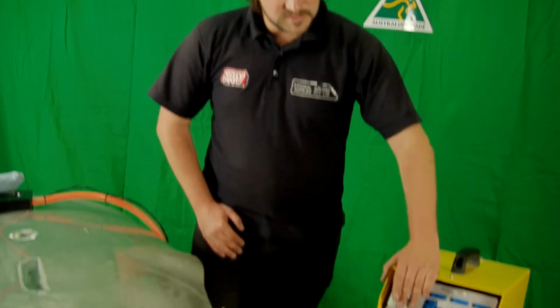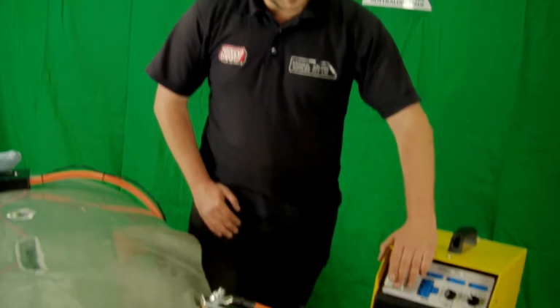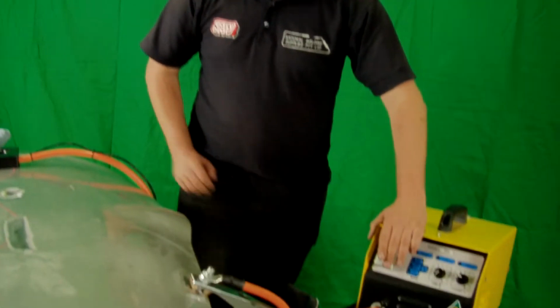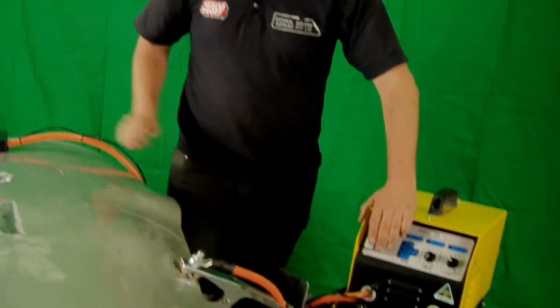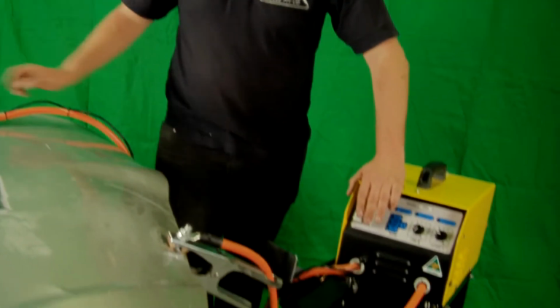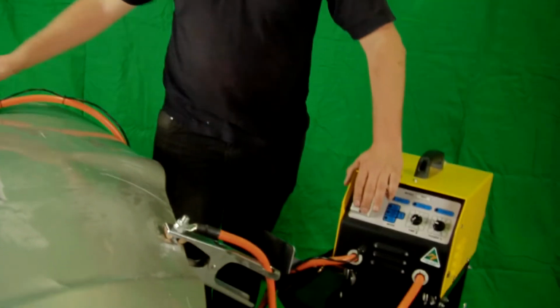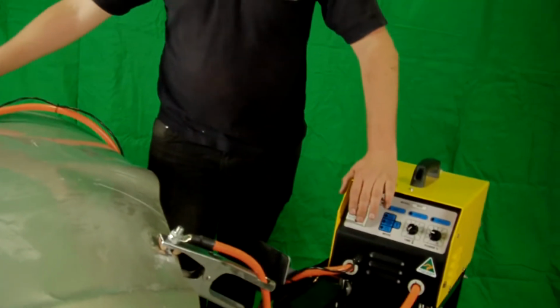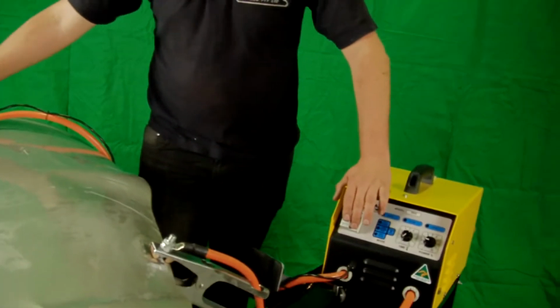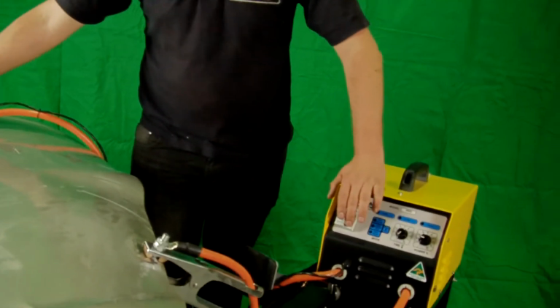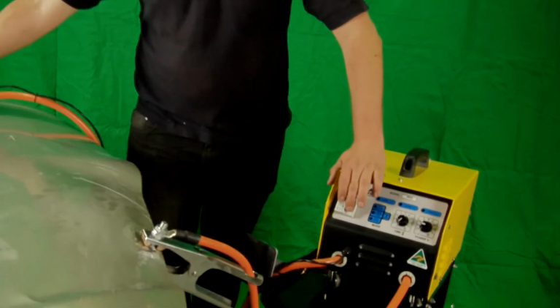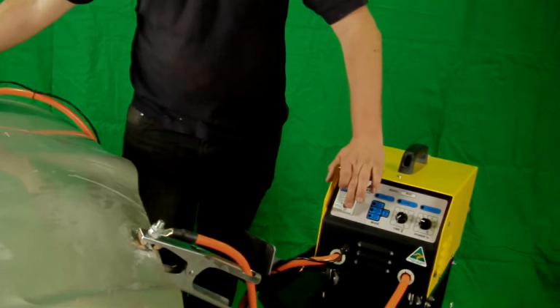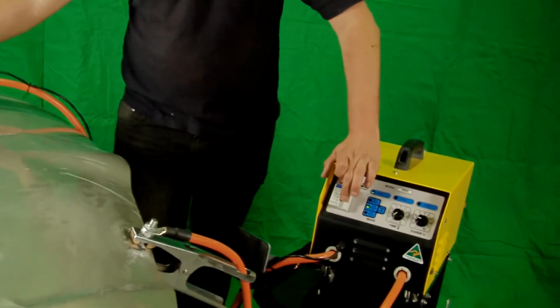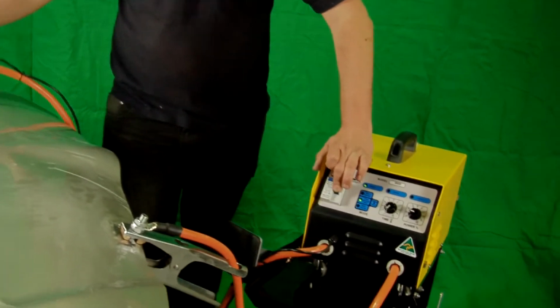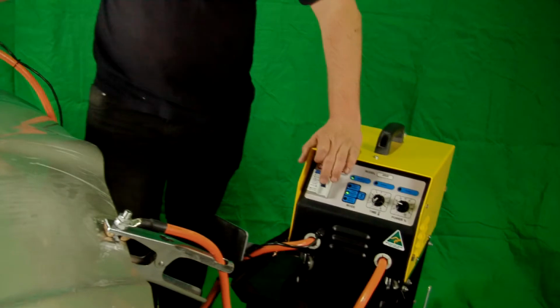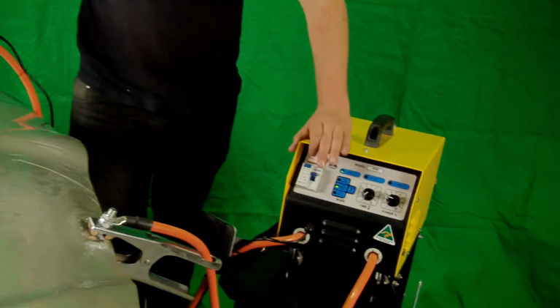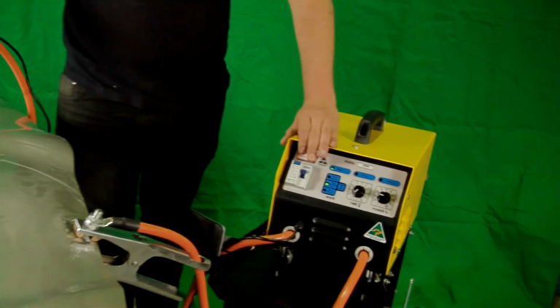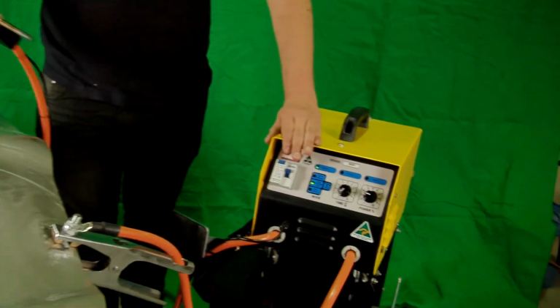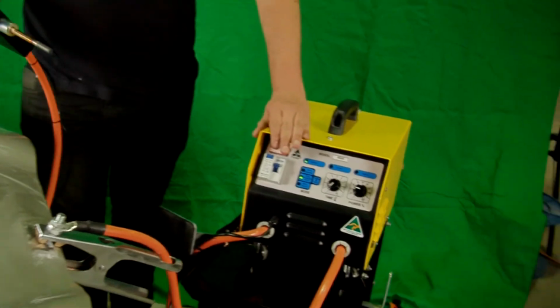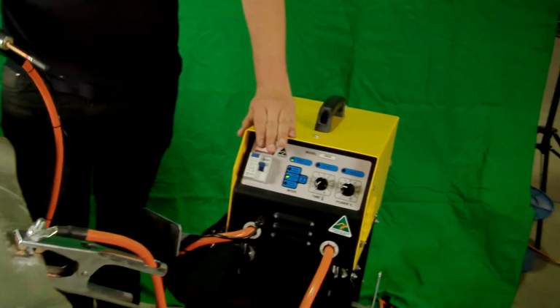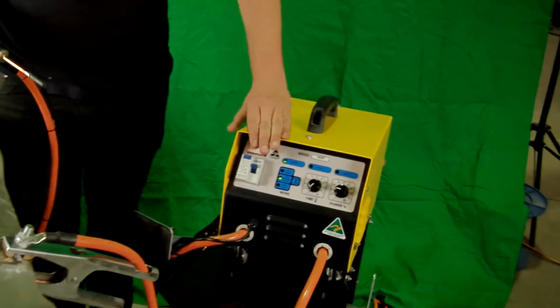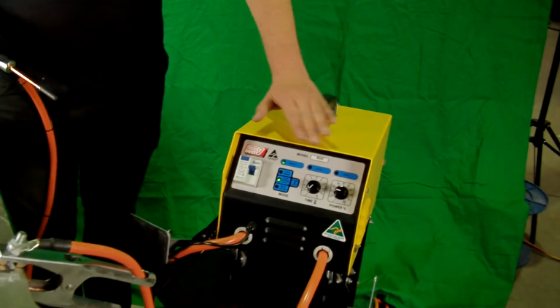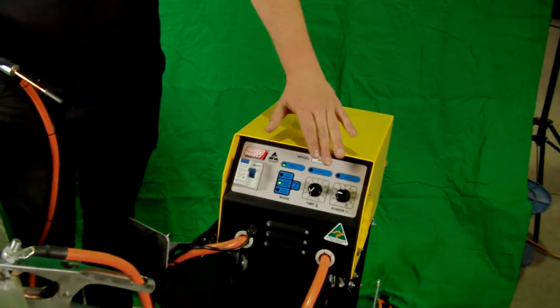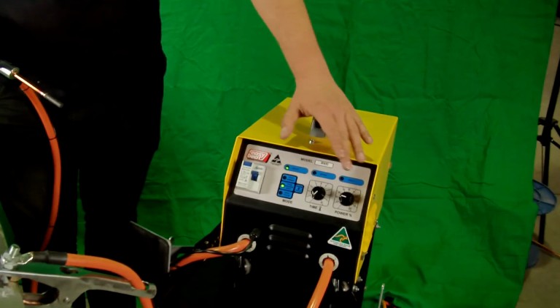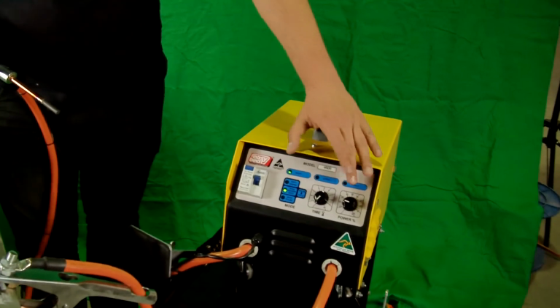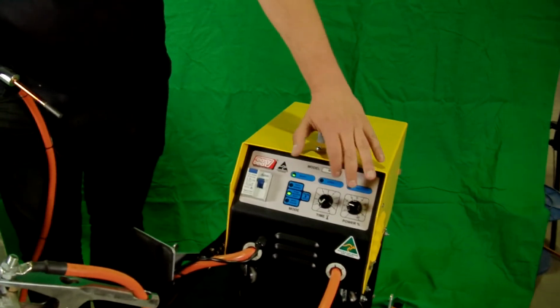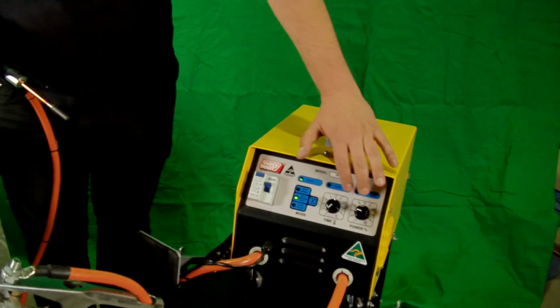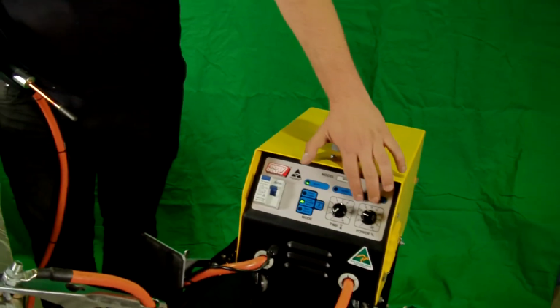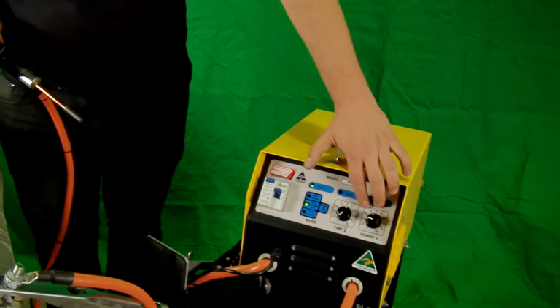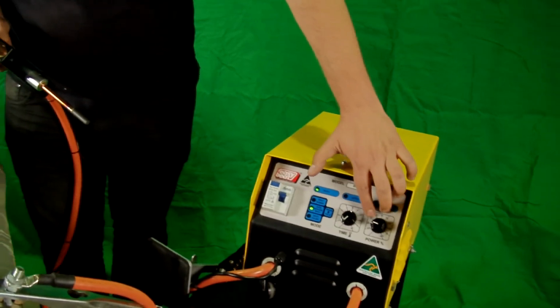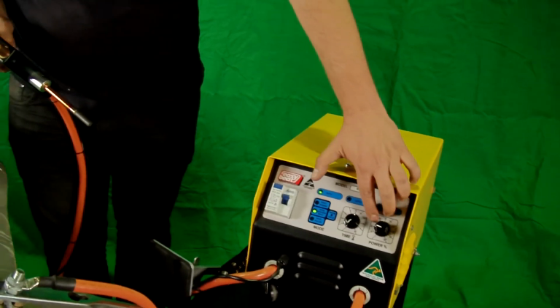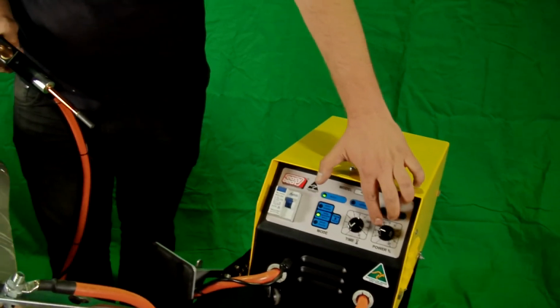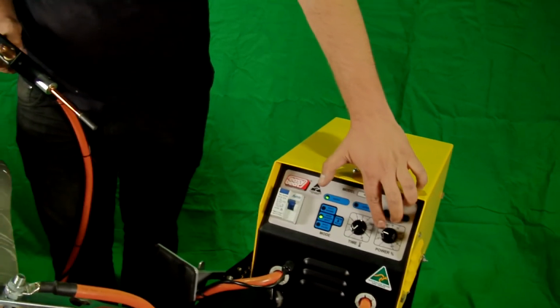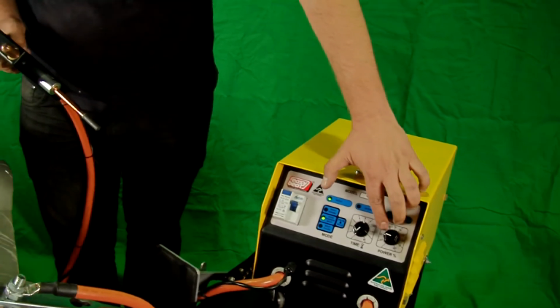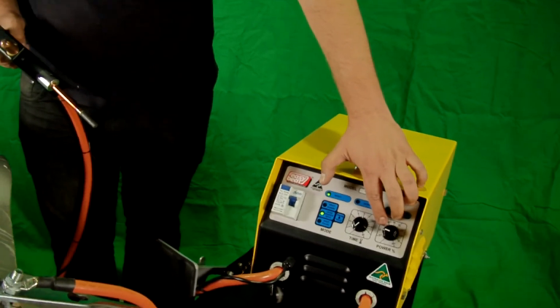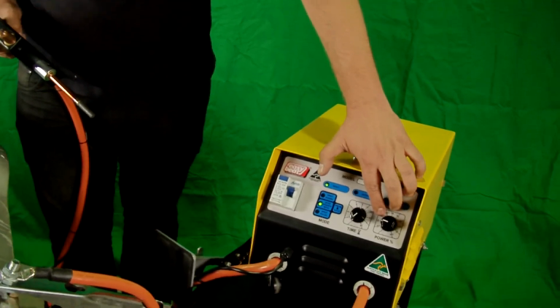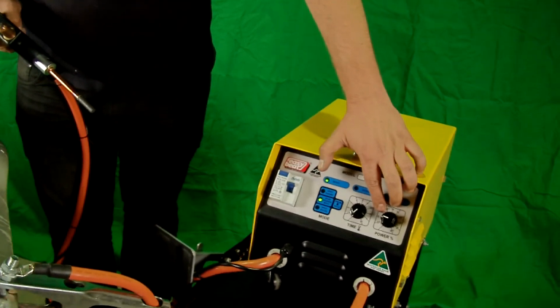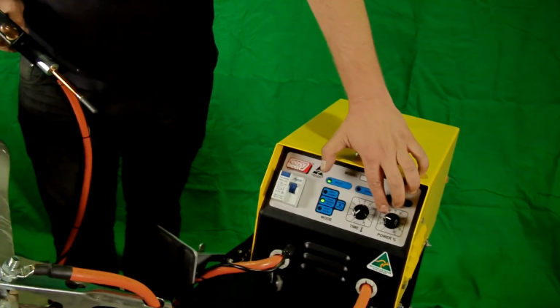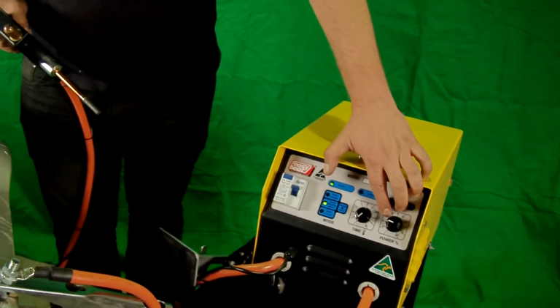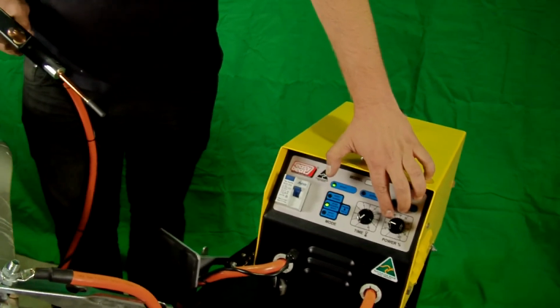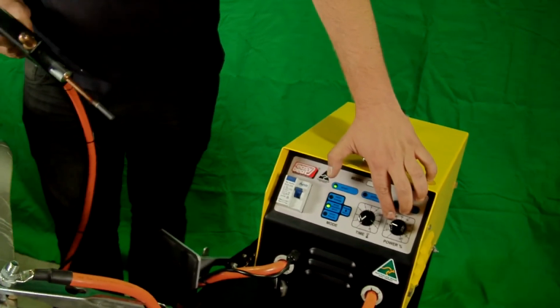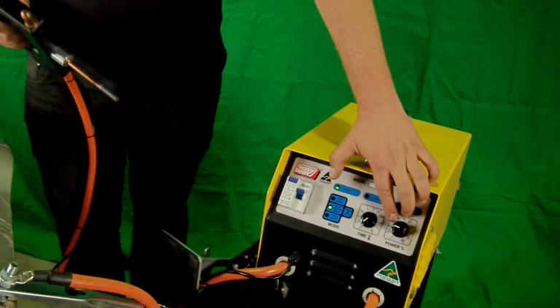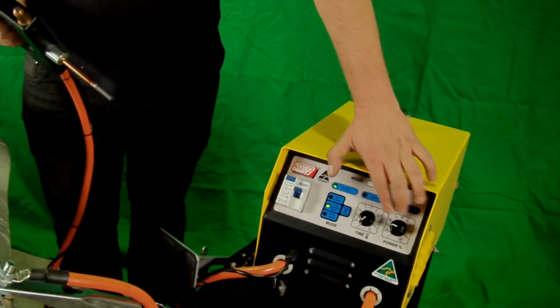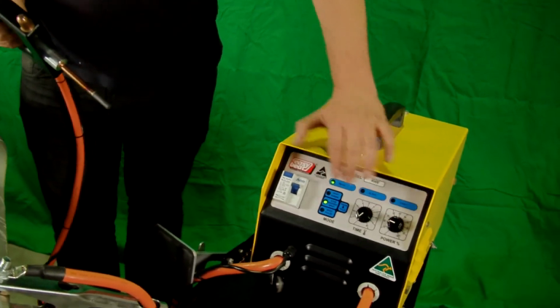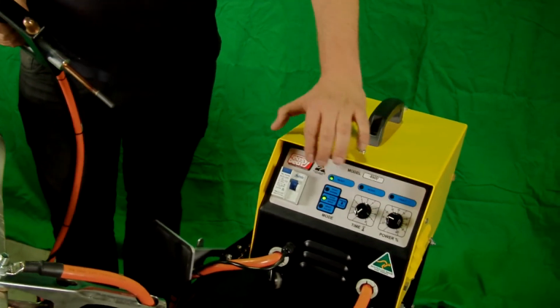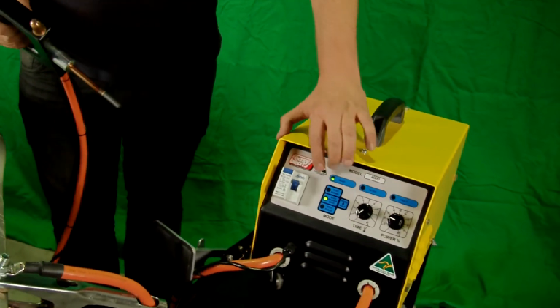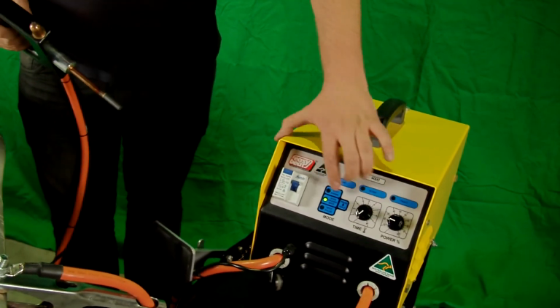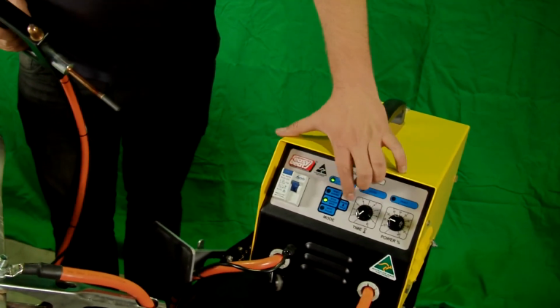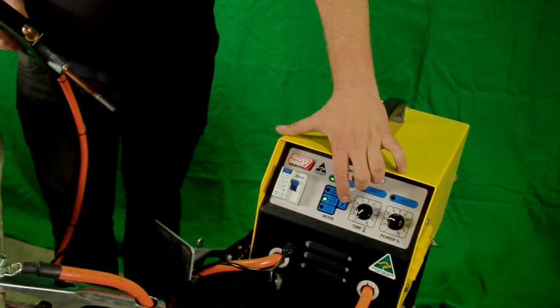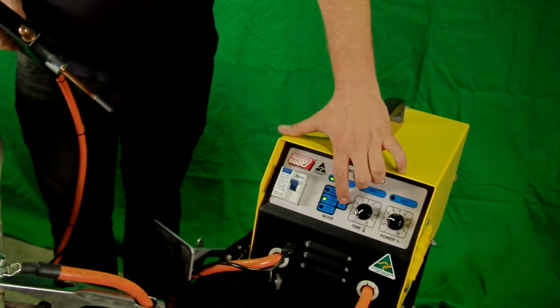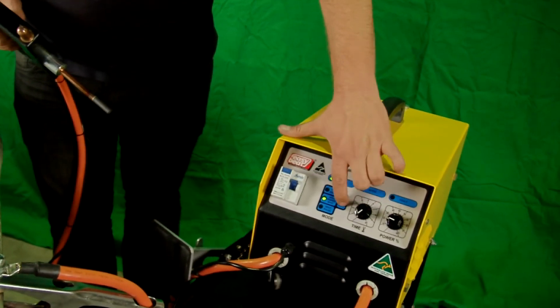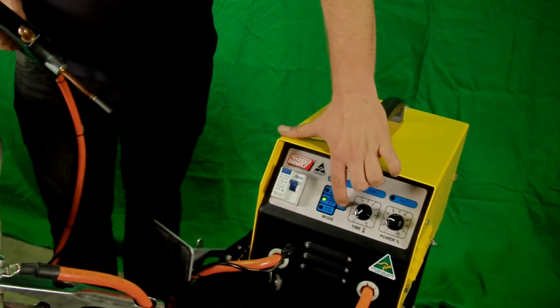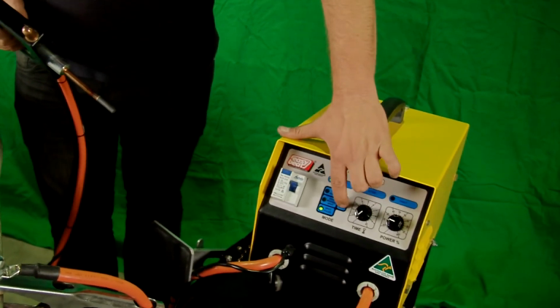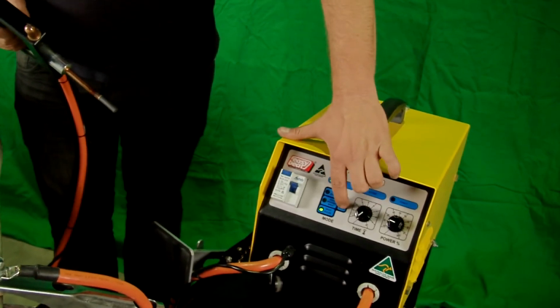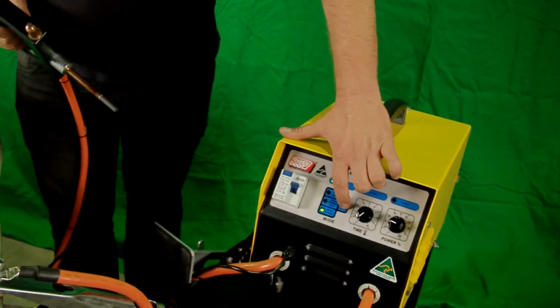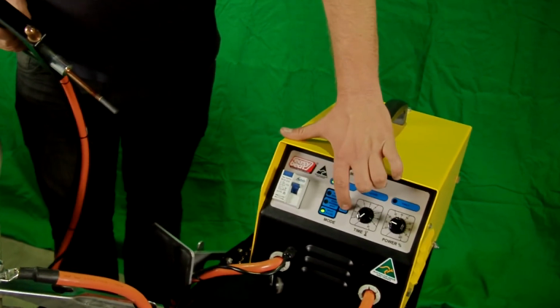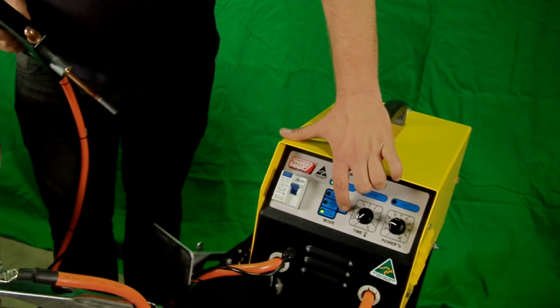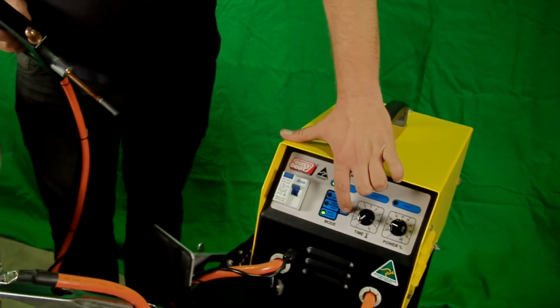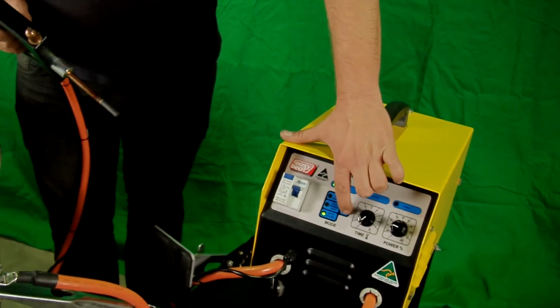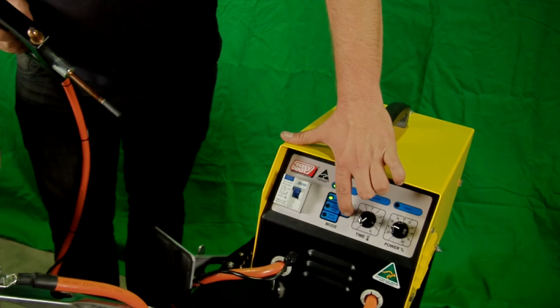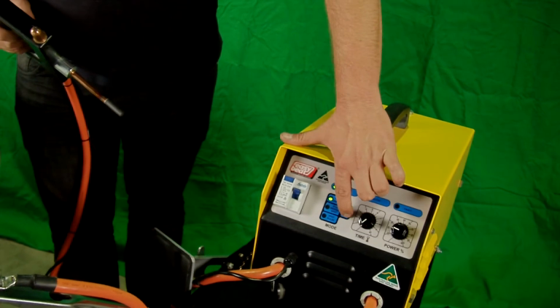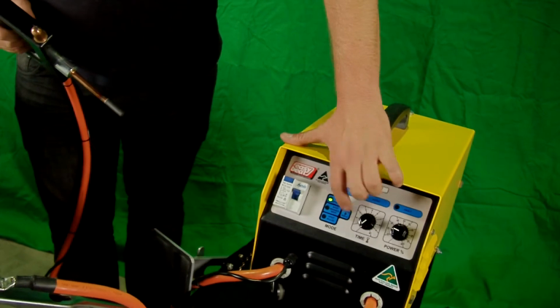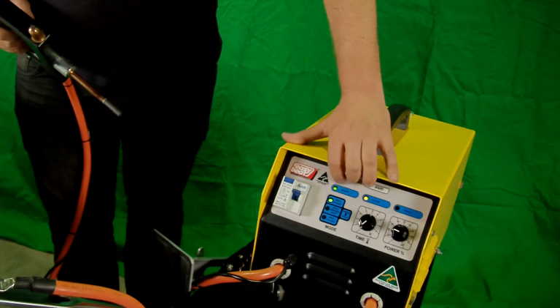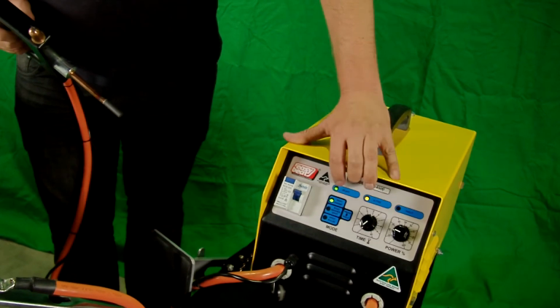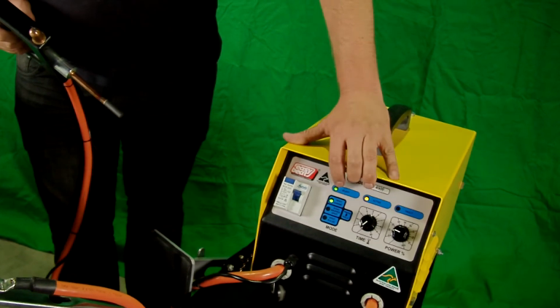Turn on our machine. We have the power set to only 20%, then go through our menu to the heat shrink setting.